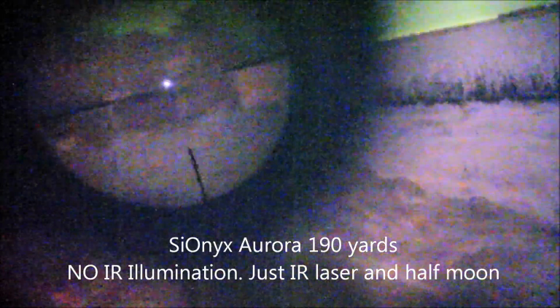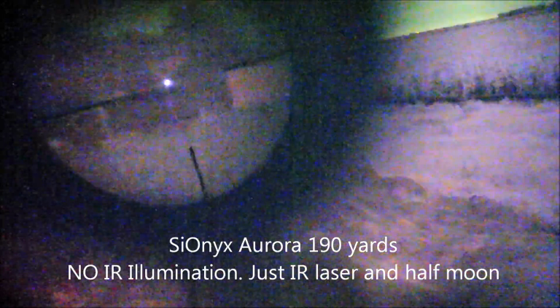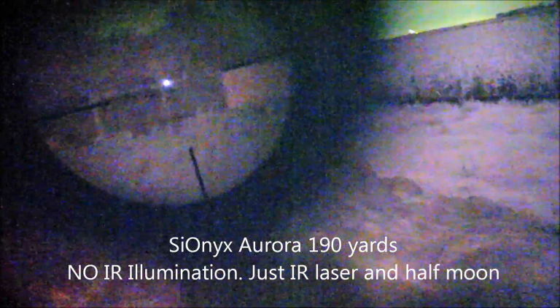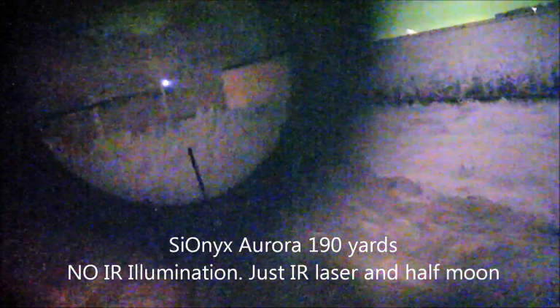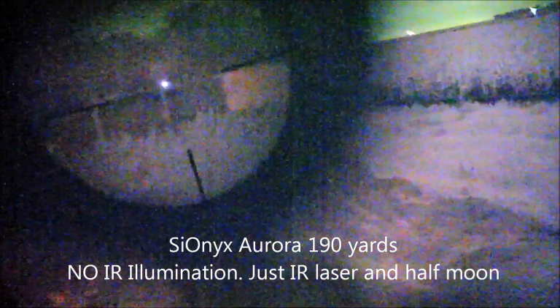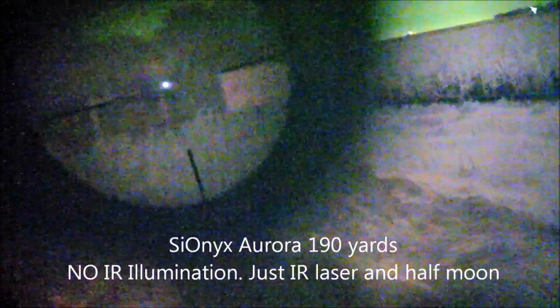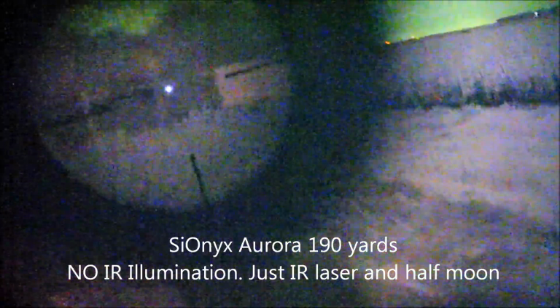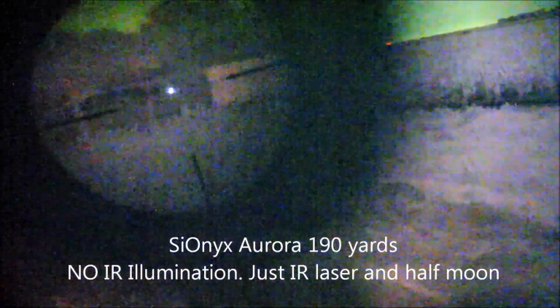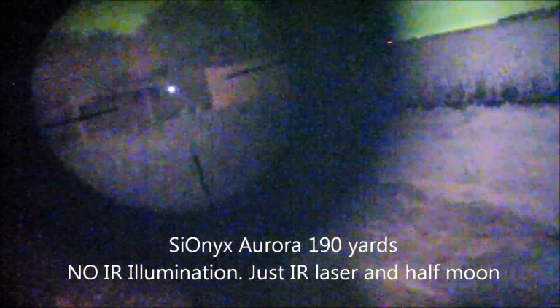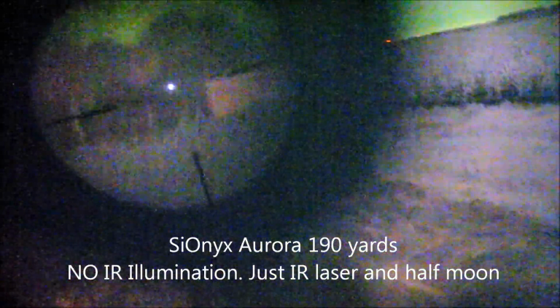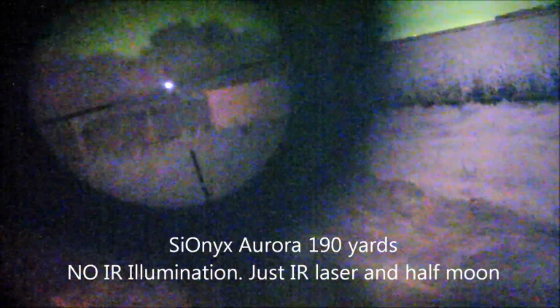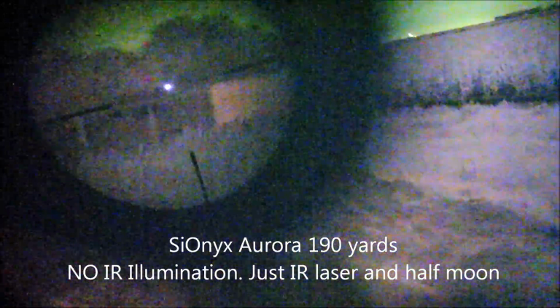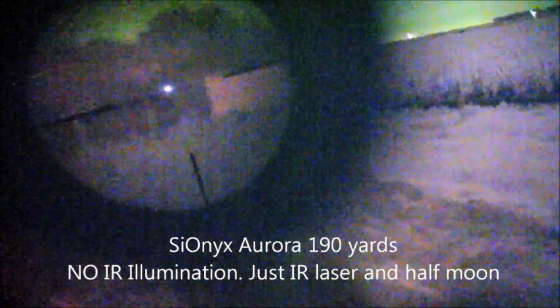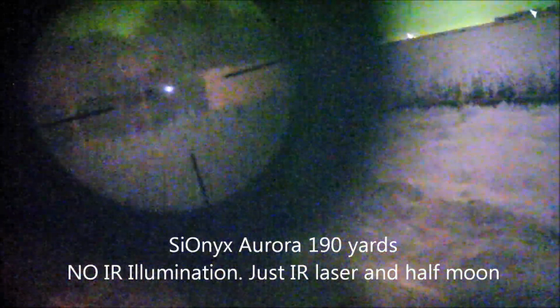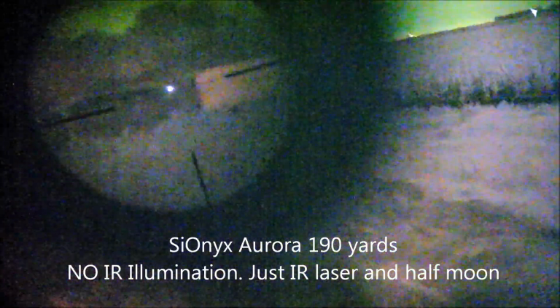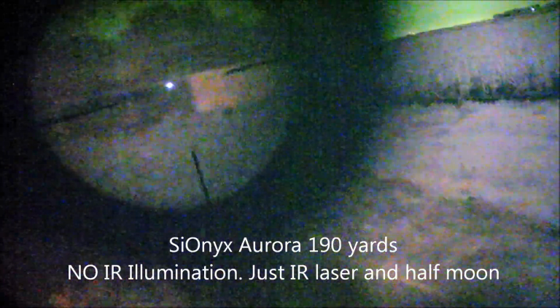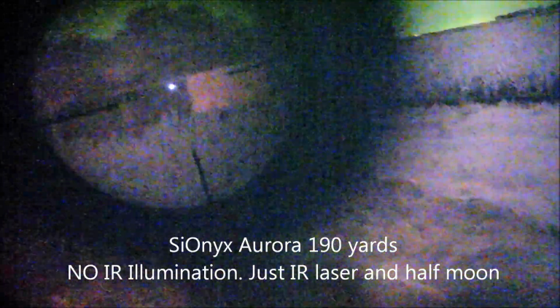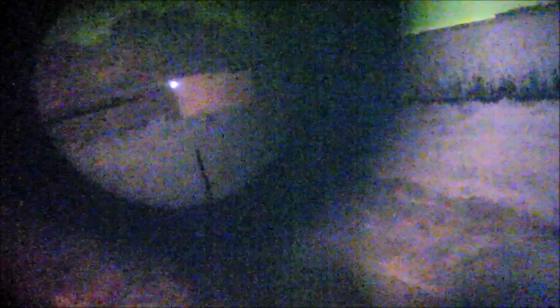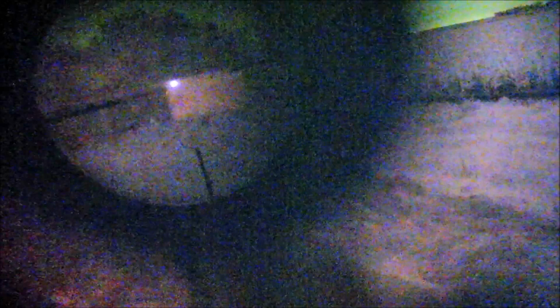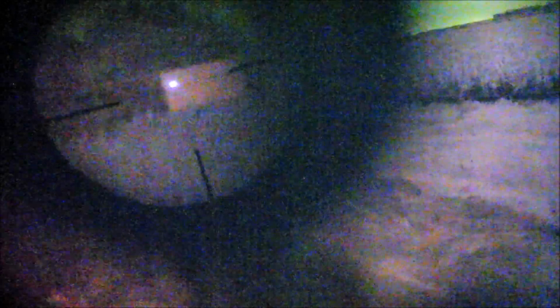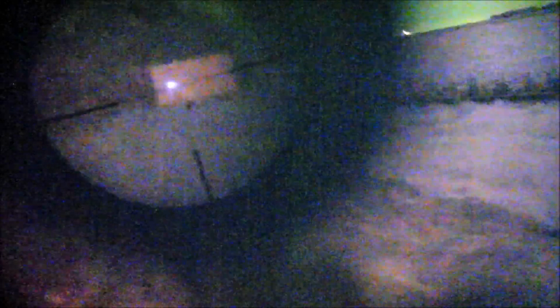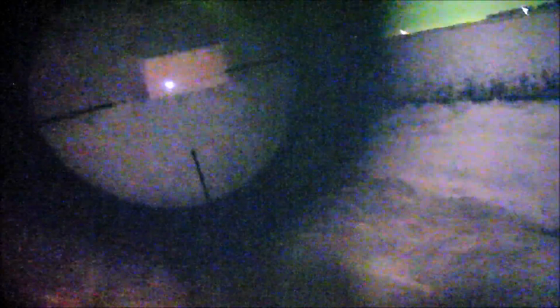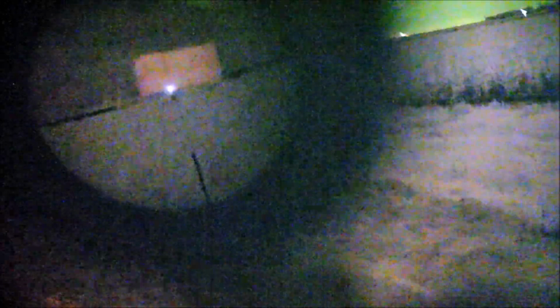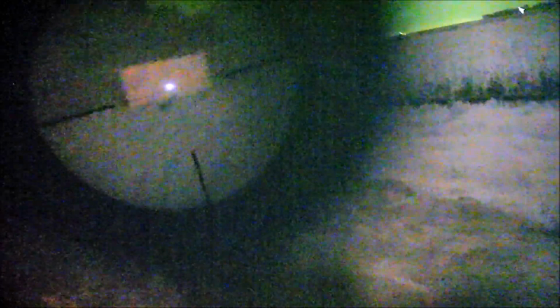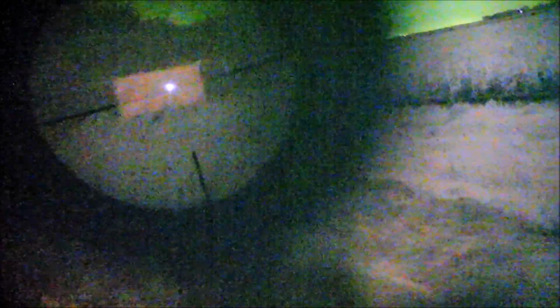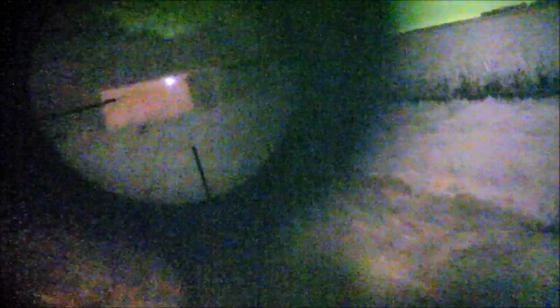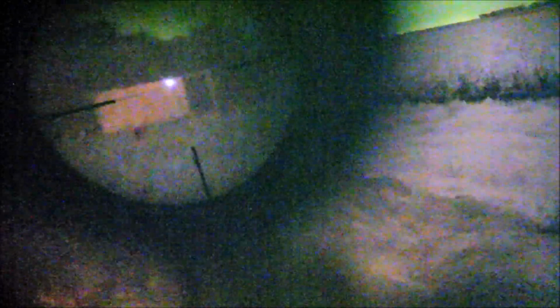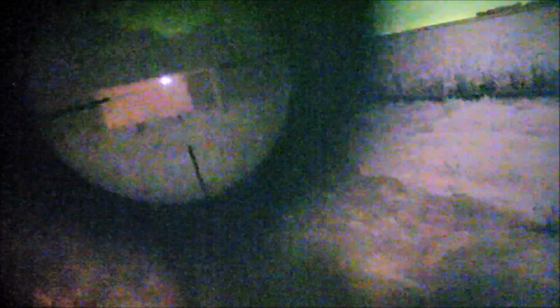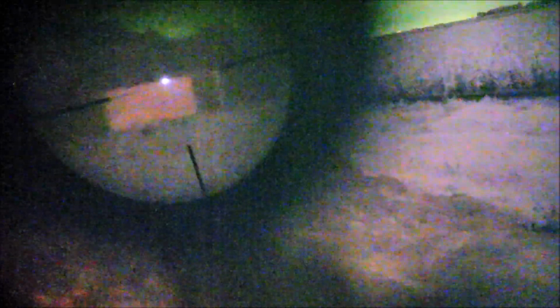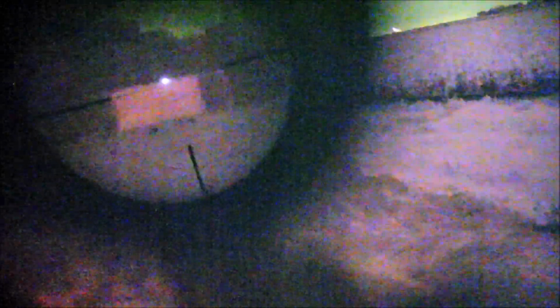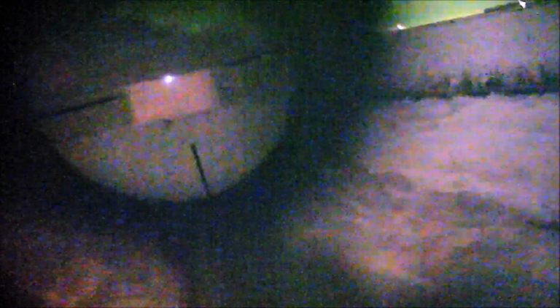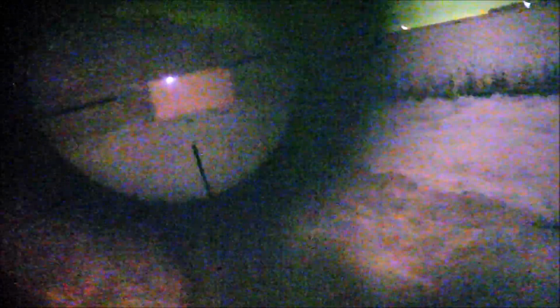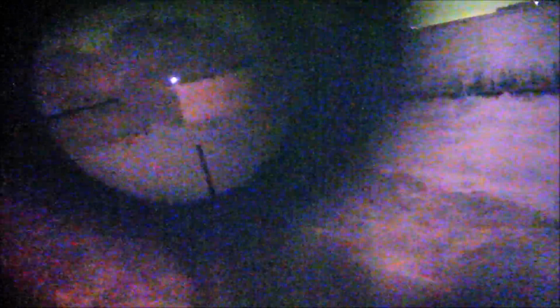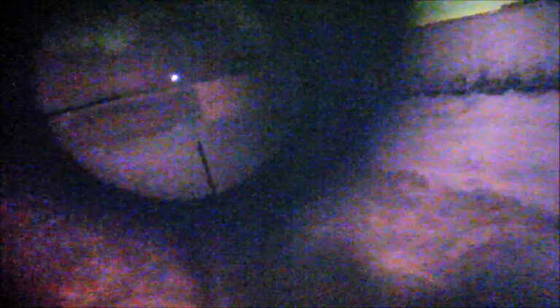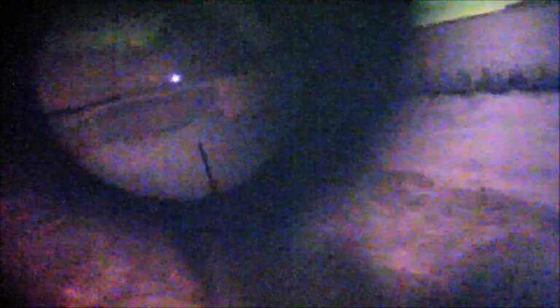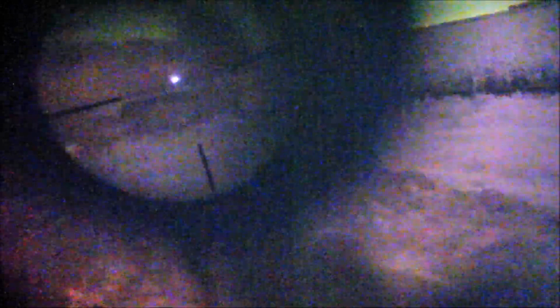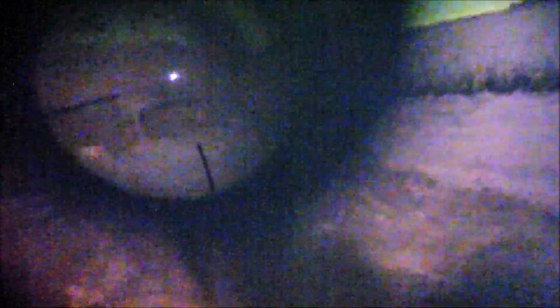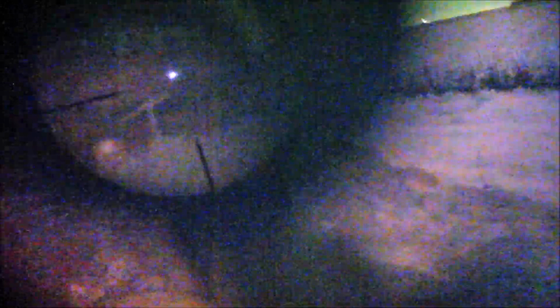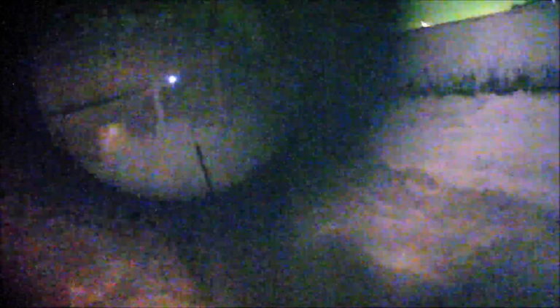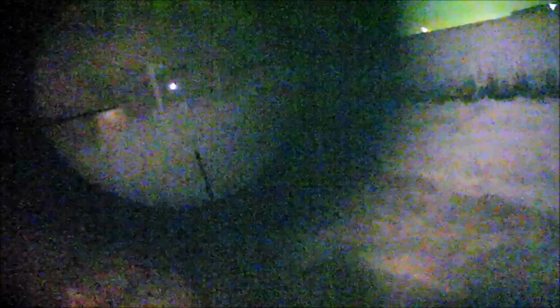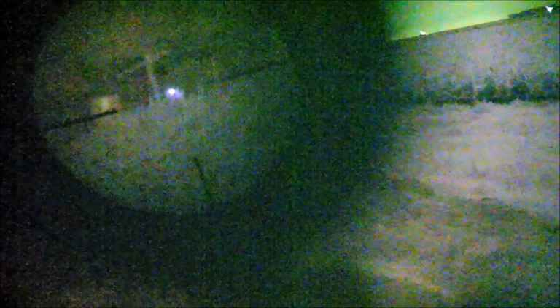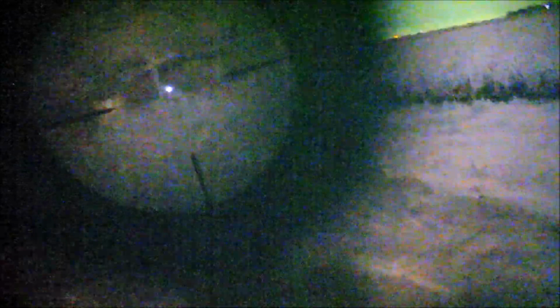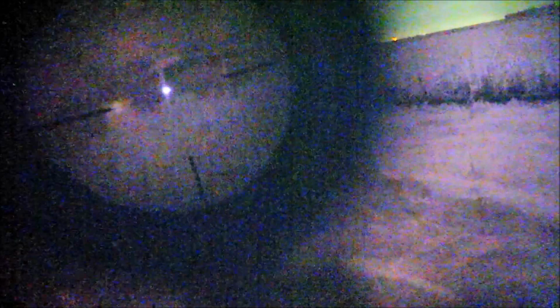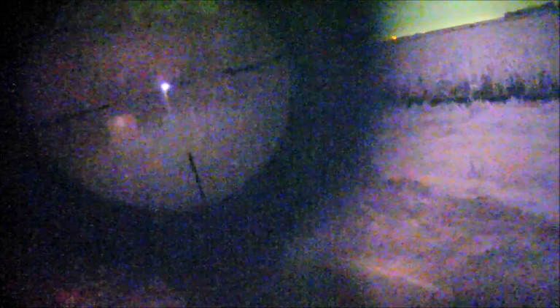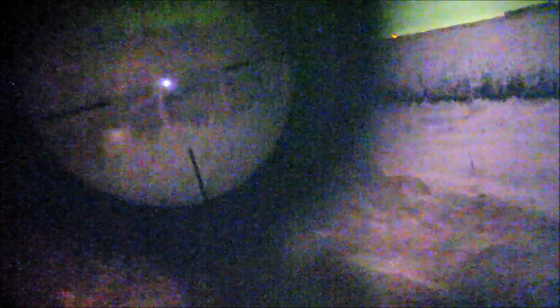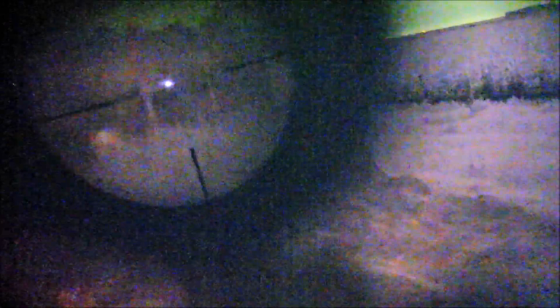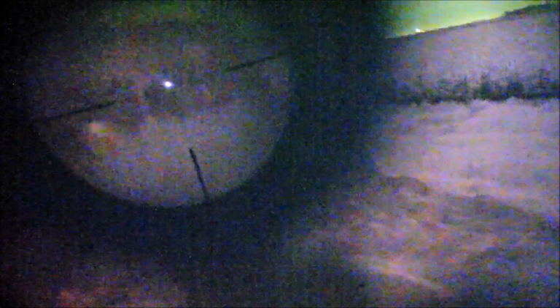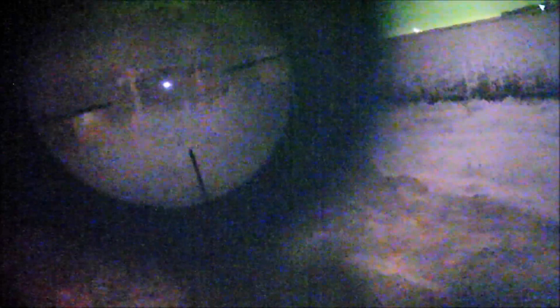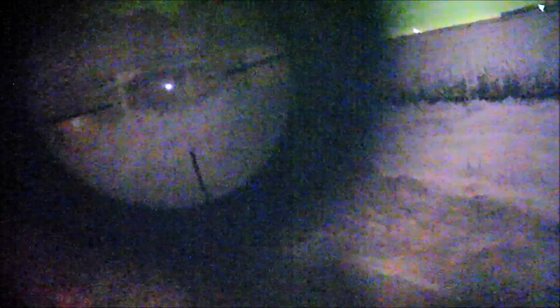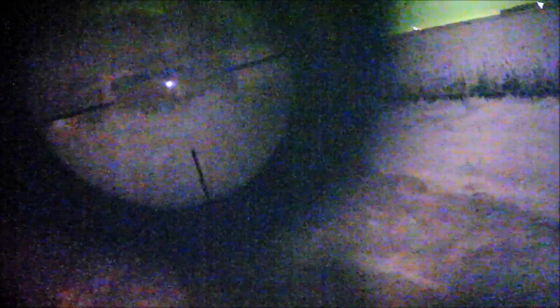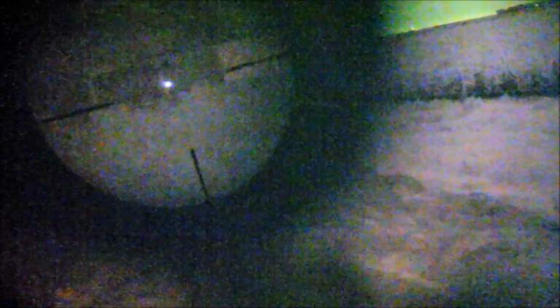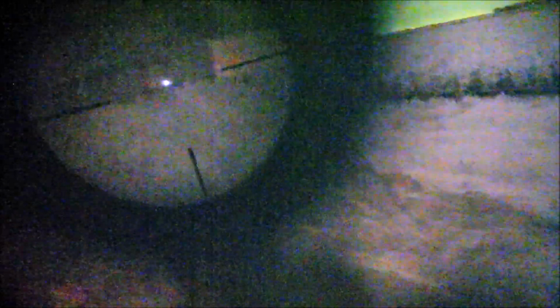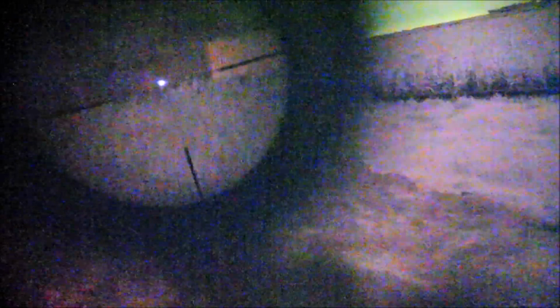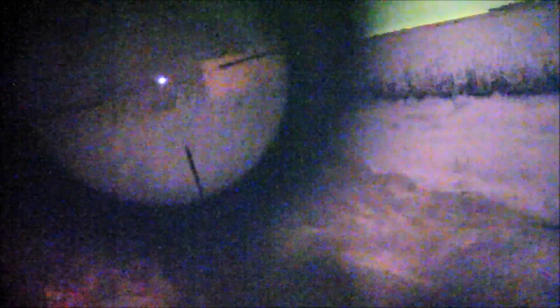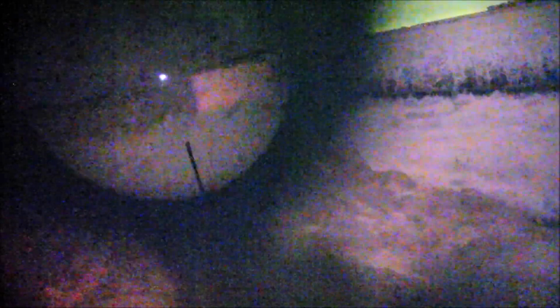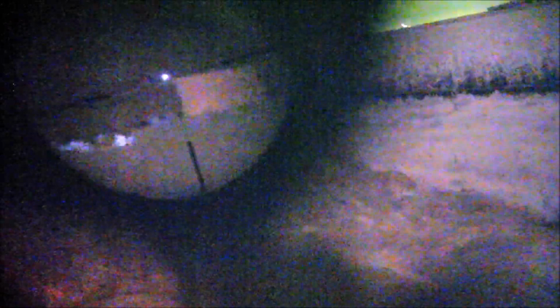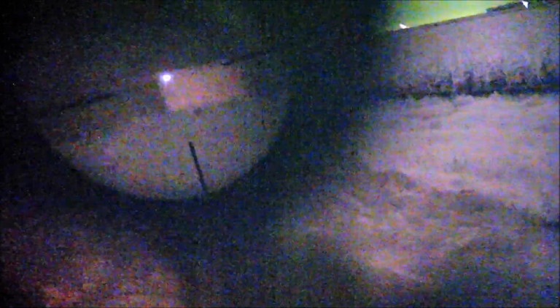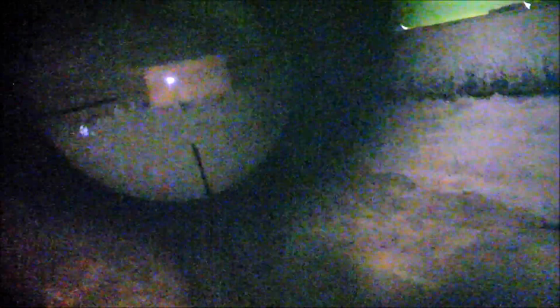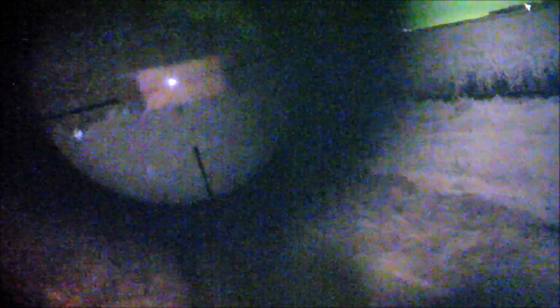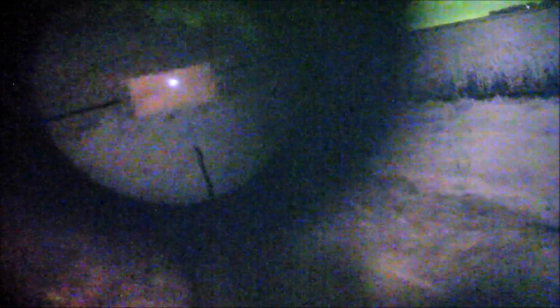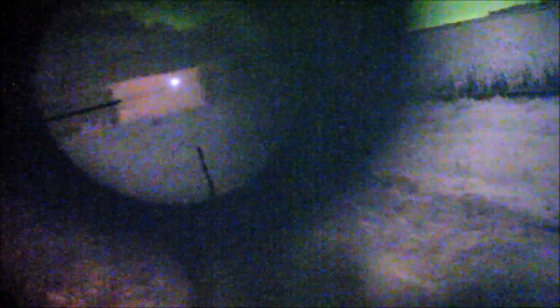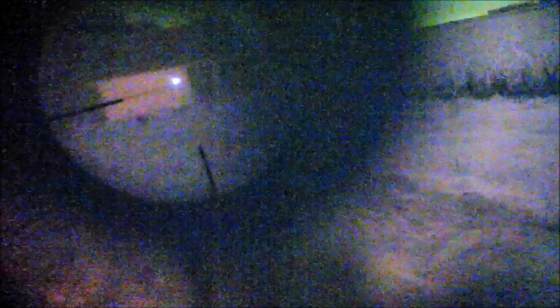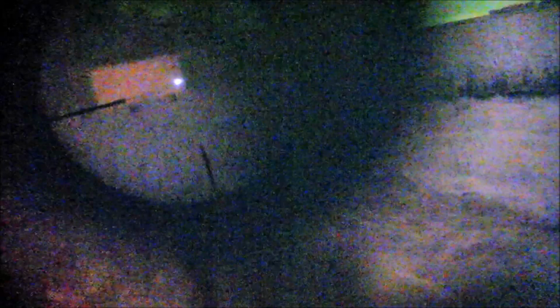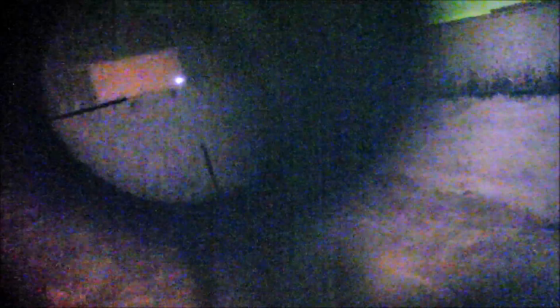190 yards, looking through the scope — it's not ideal but it can work. Just have to have the right setup: a taller scope mount.